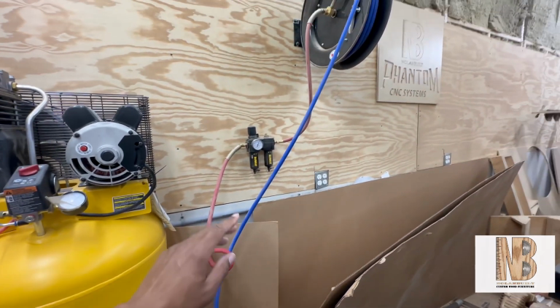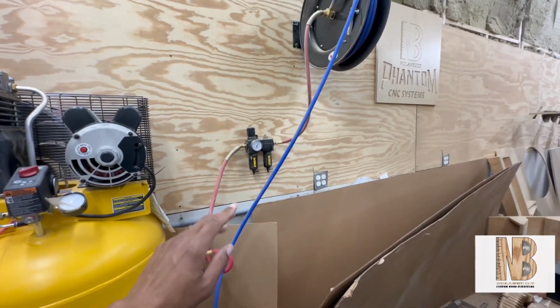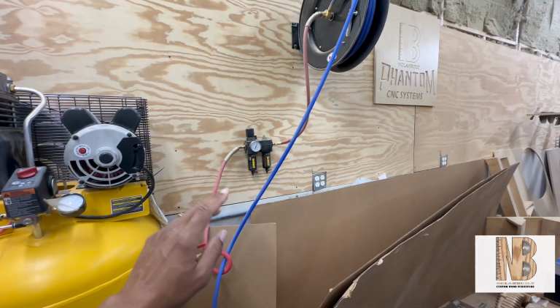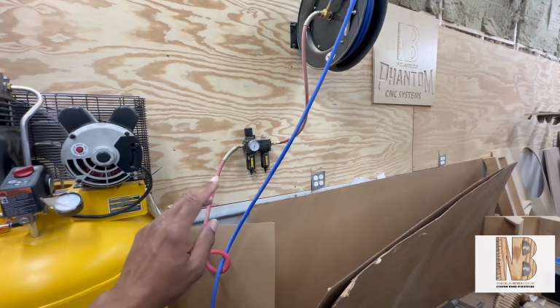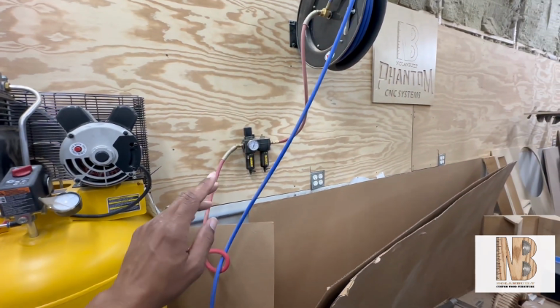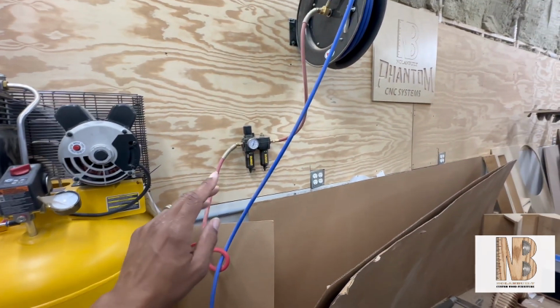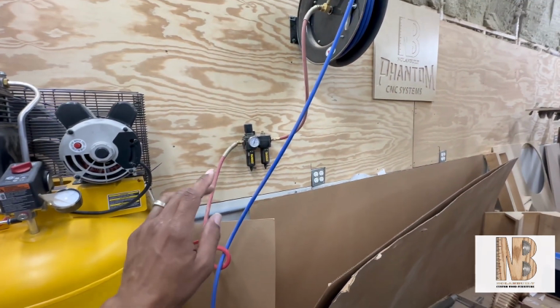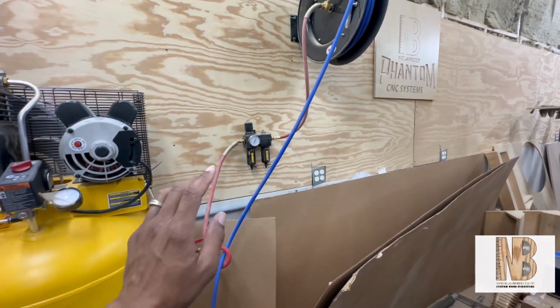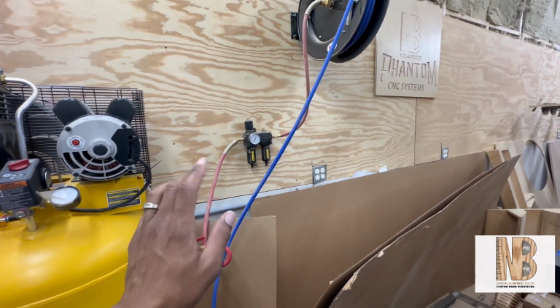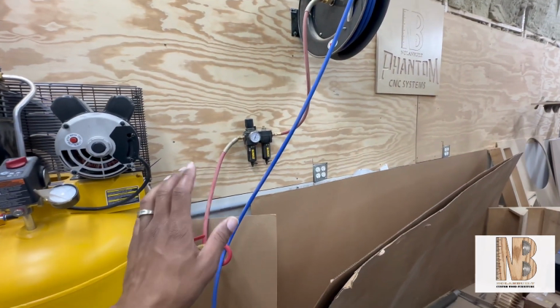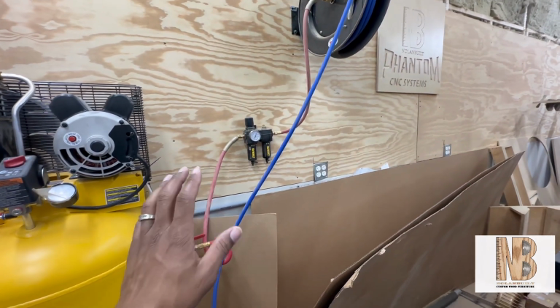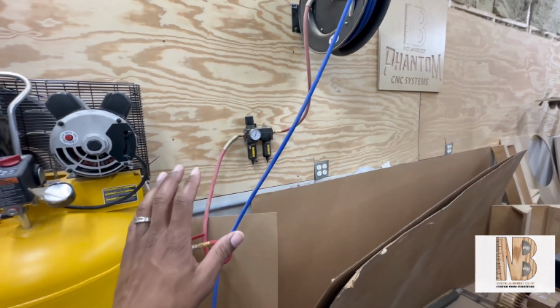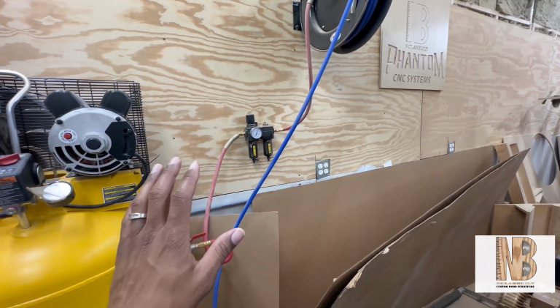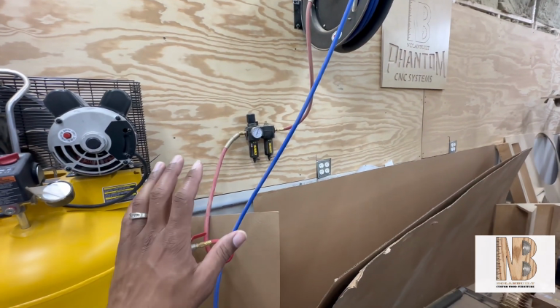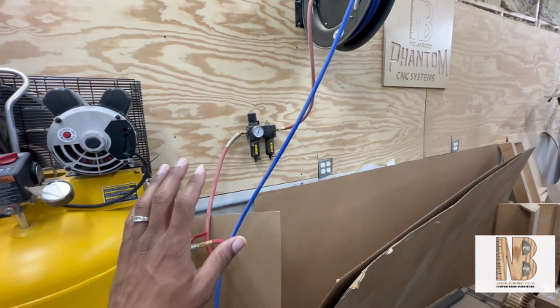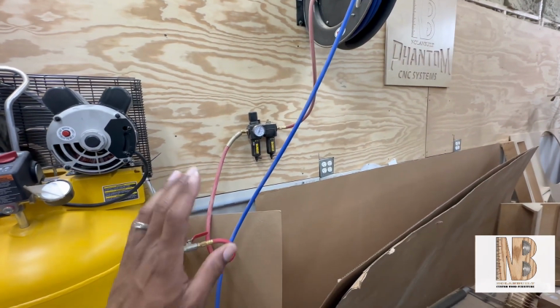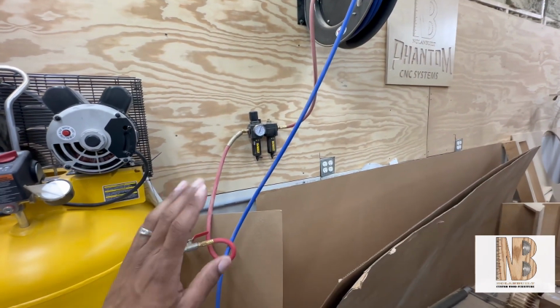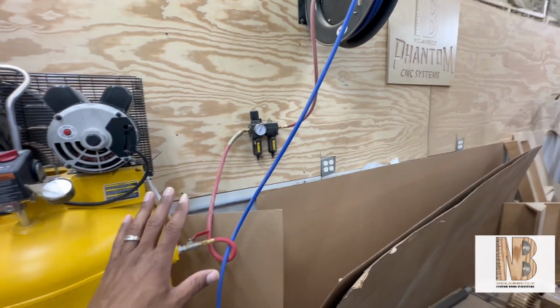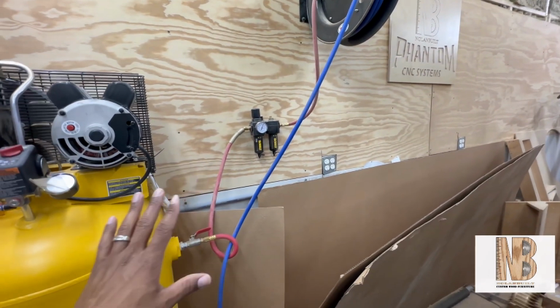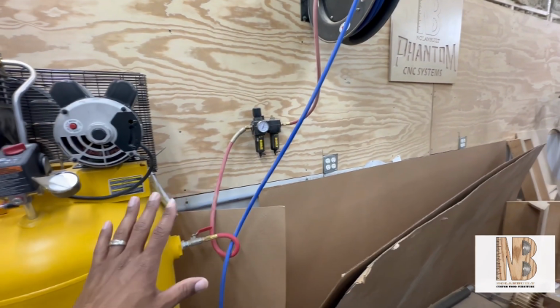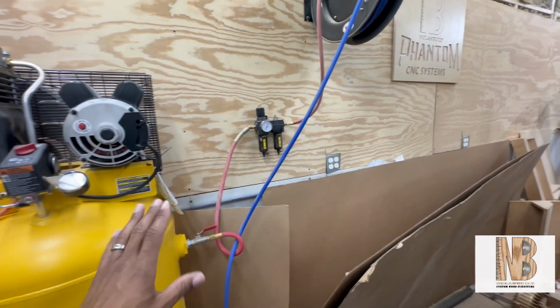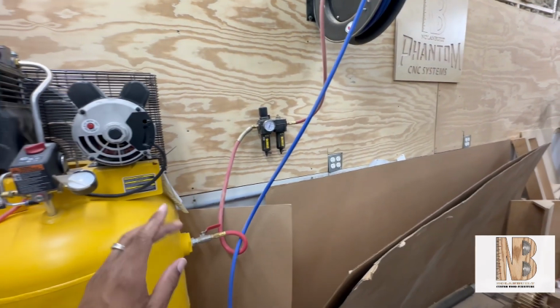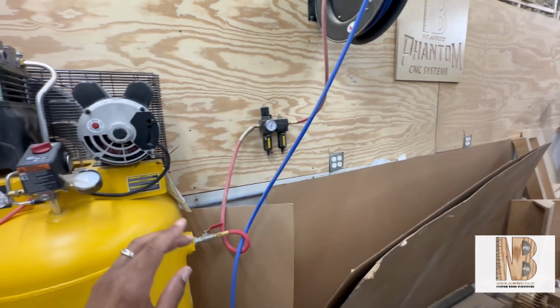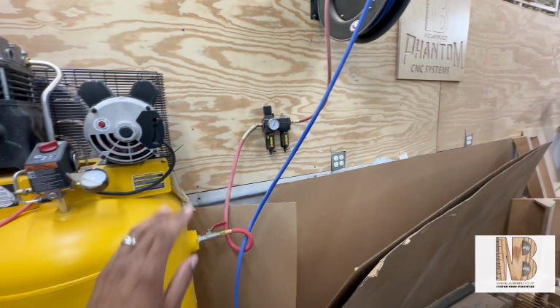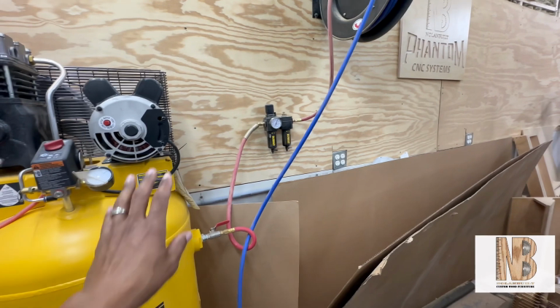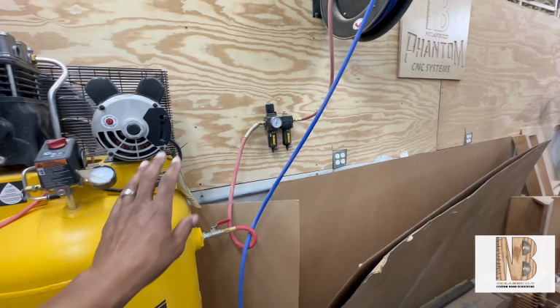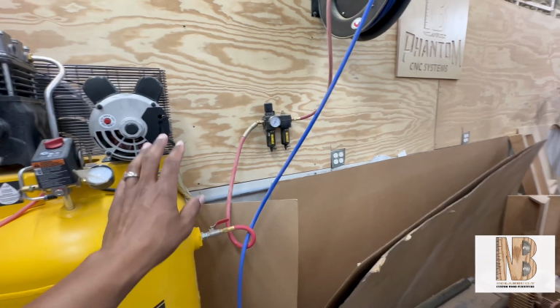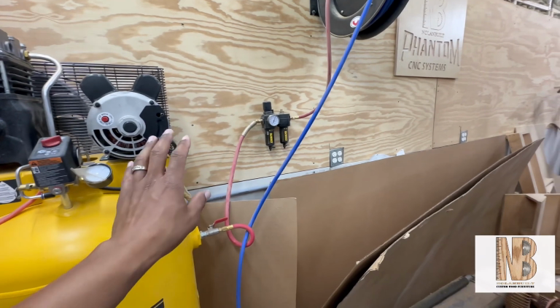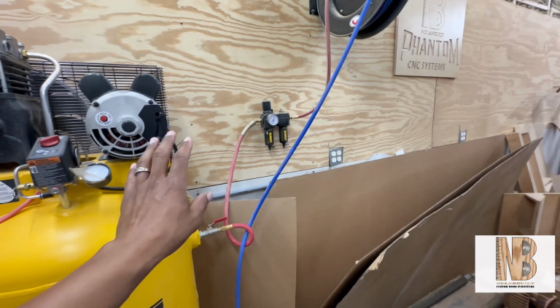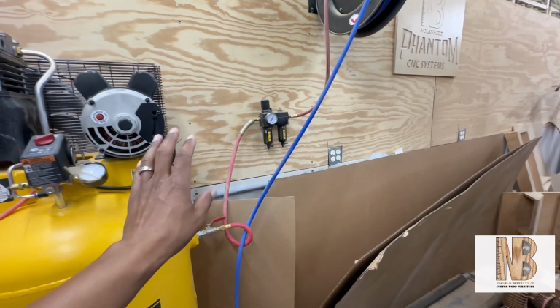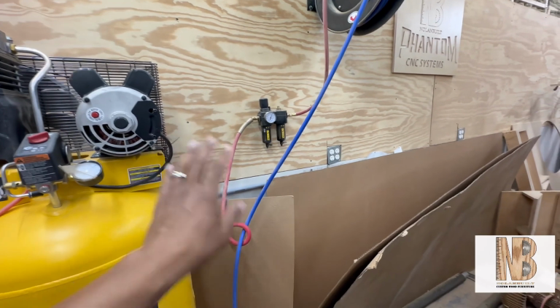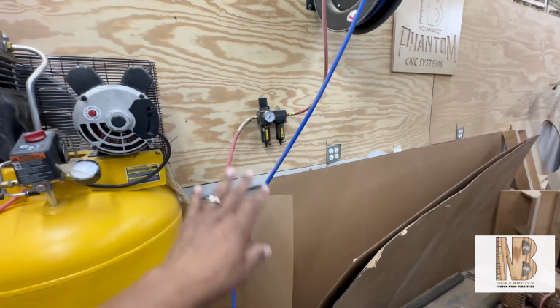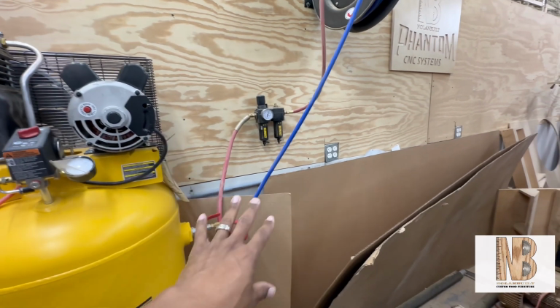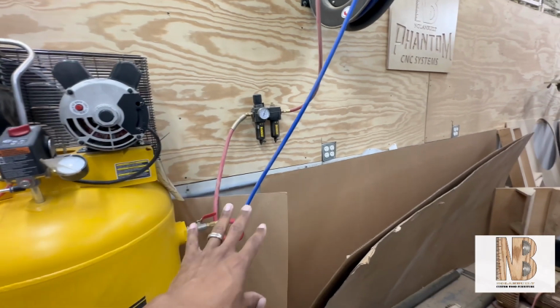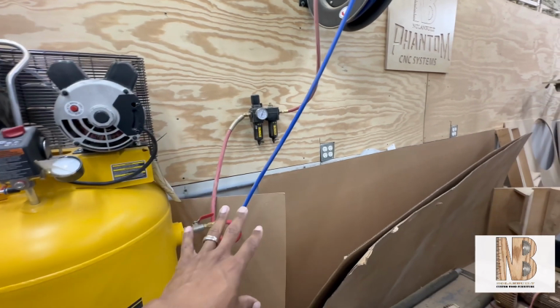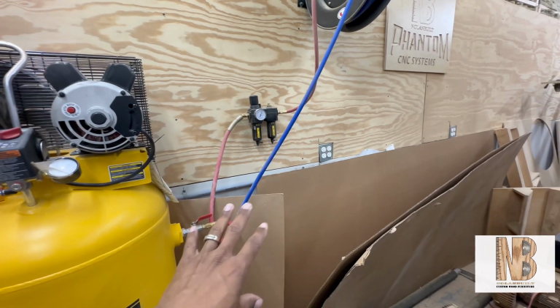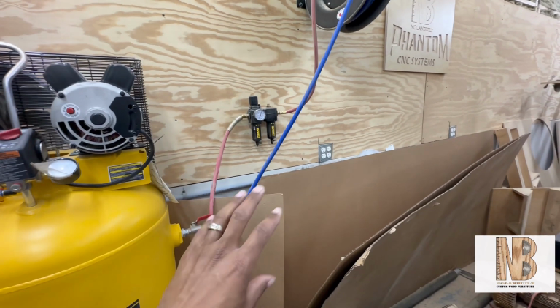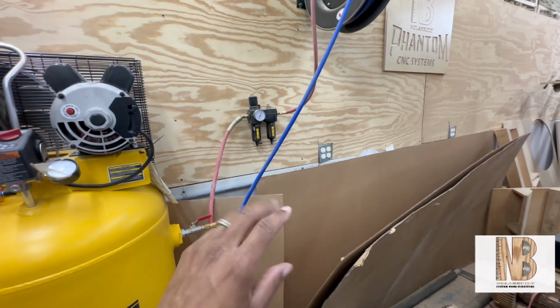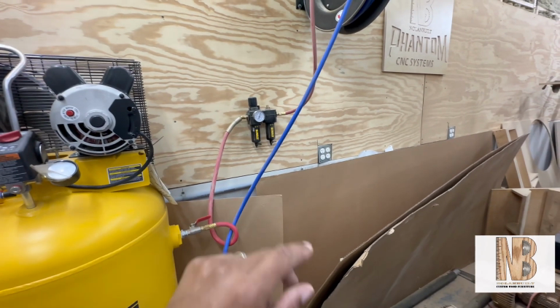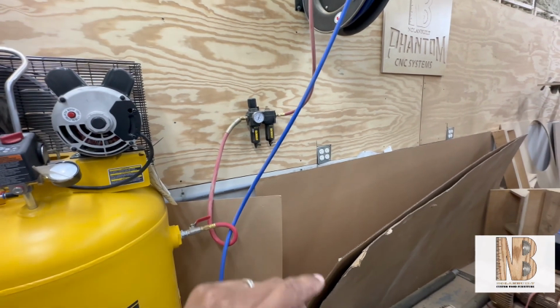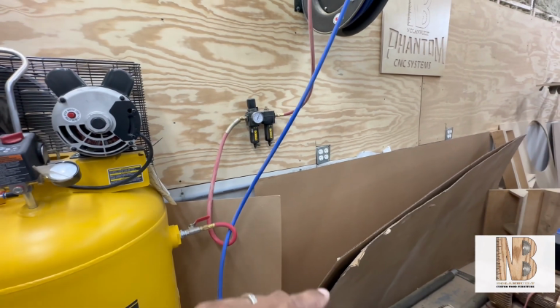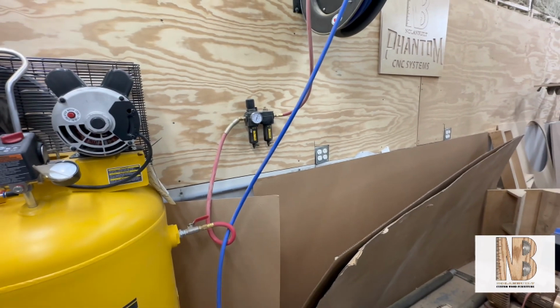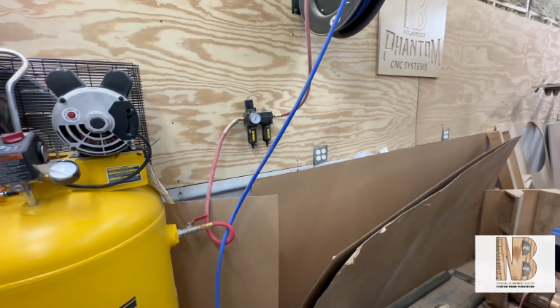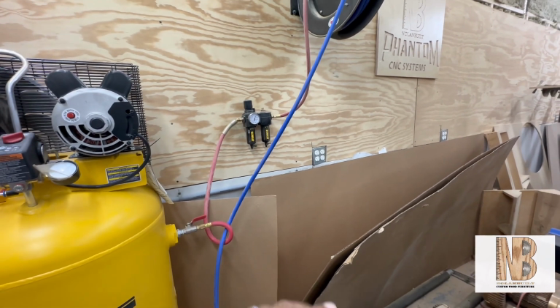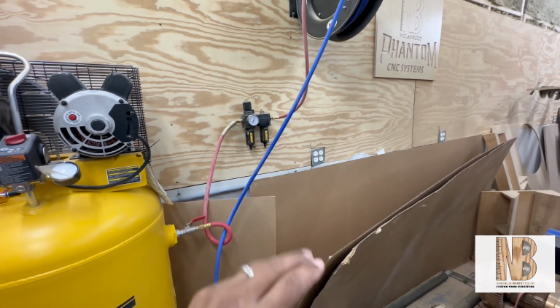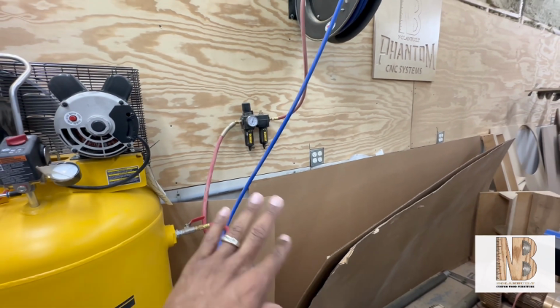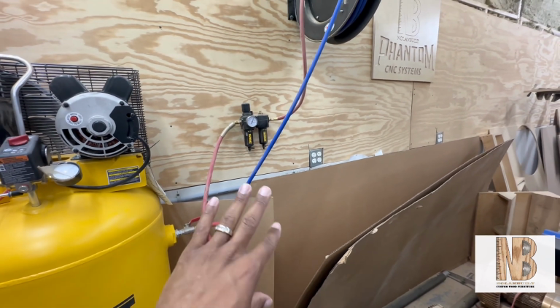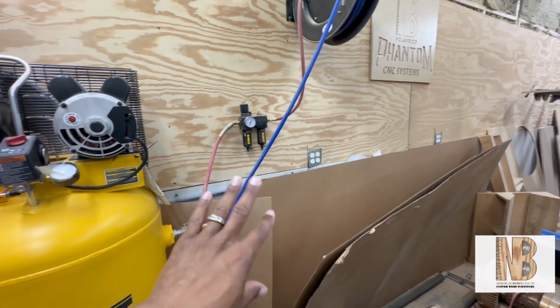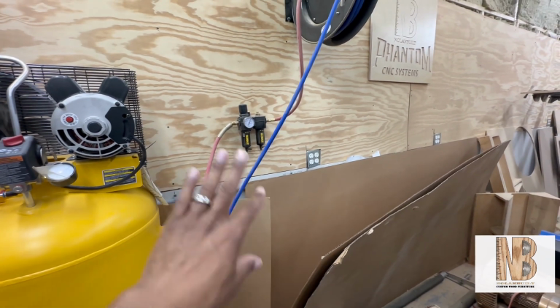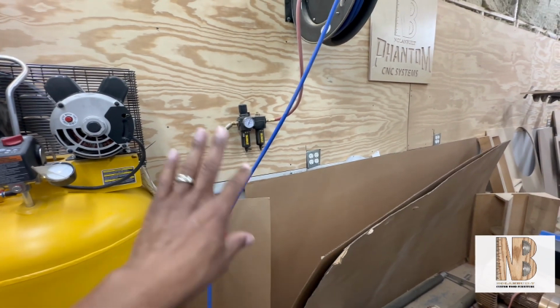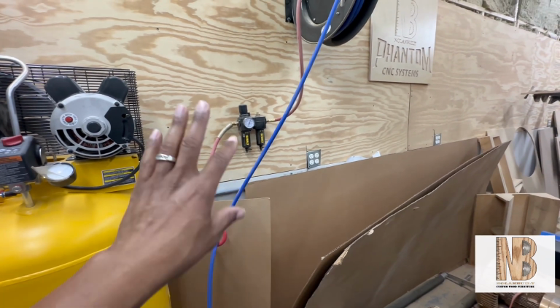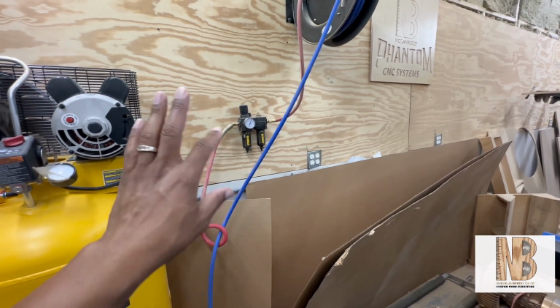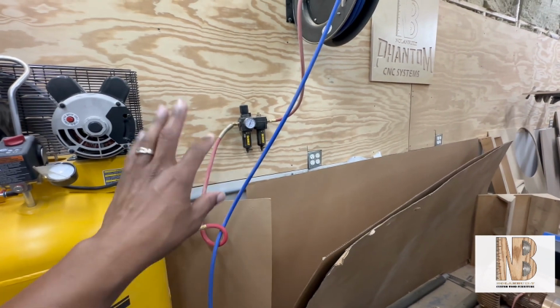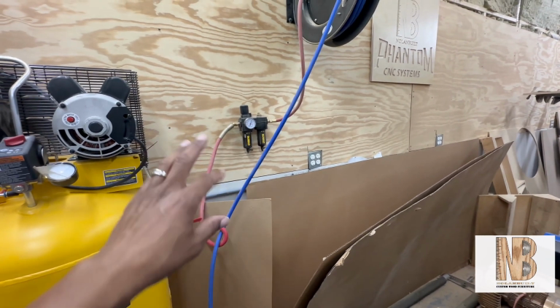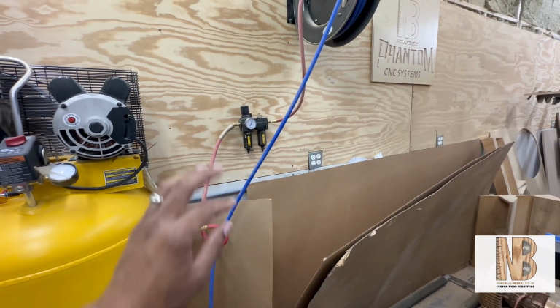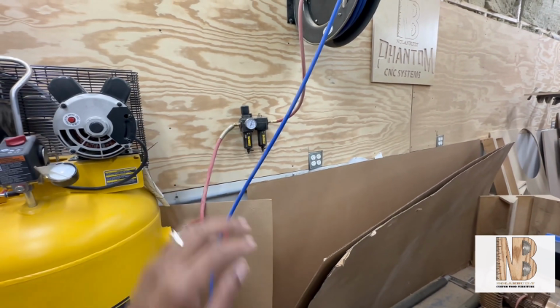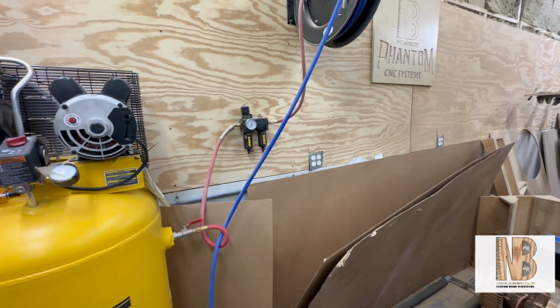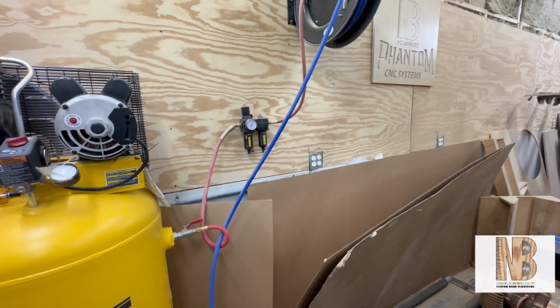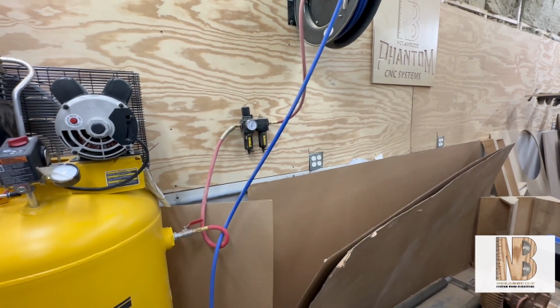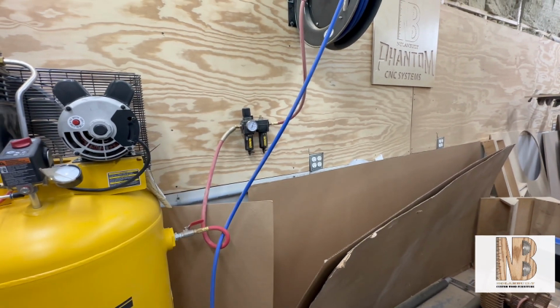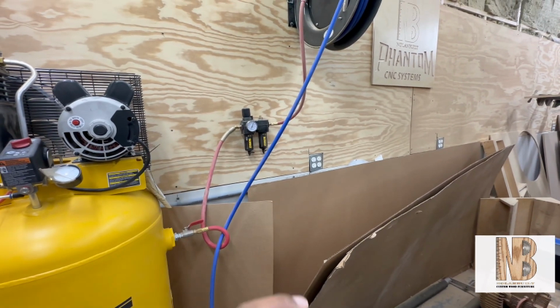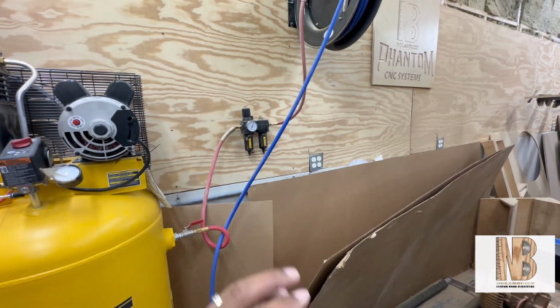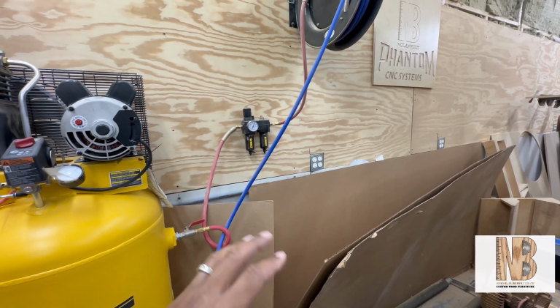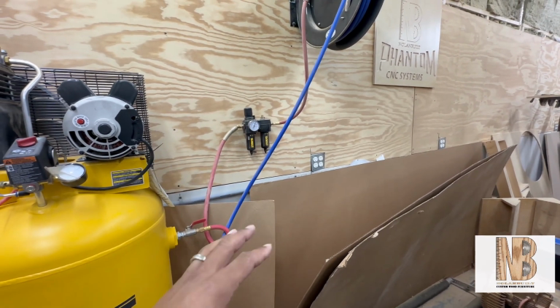You're still going to want to run your own filter from your air compressor as well. And if you want to do it right, you should get an air dryer too, which is something I want to get in the future.